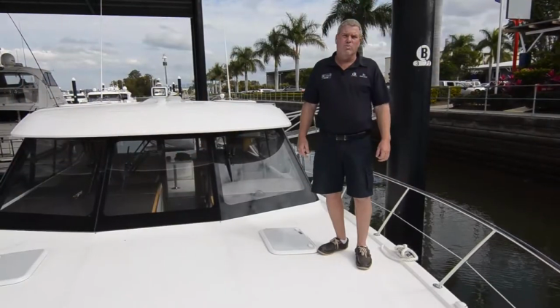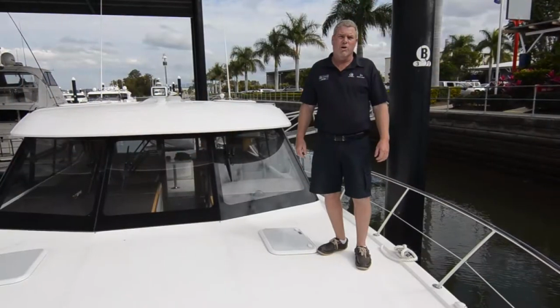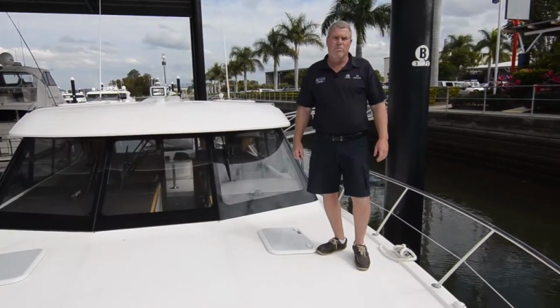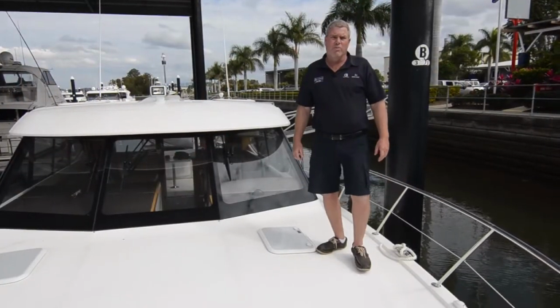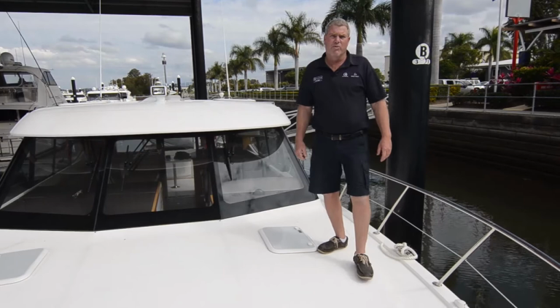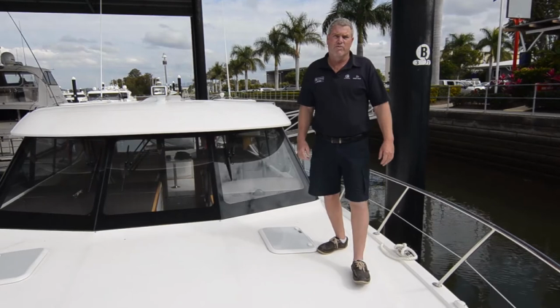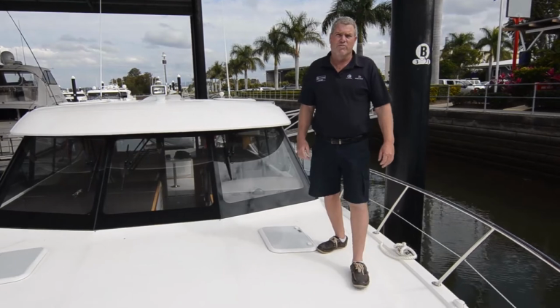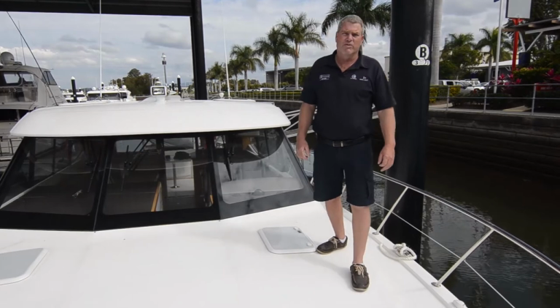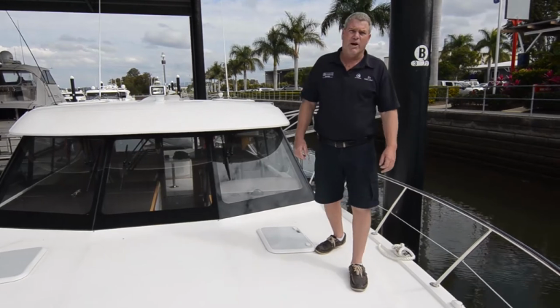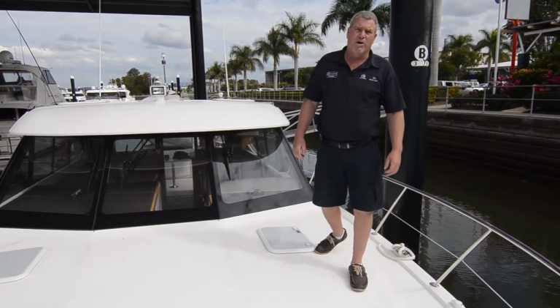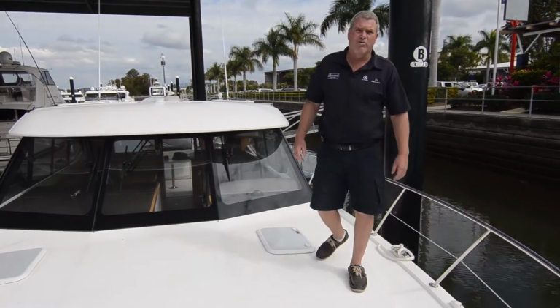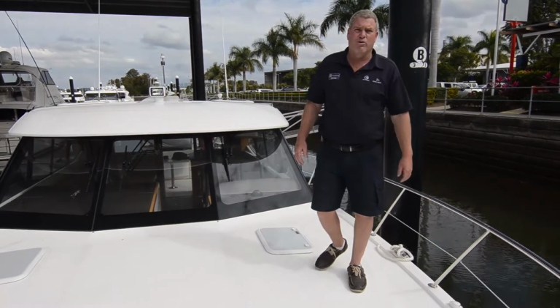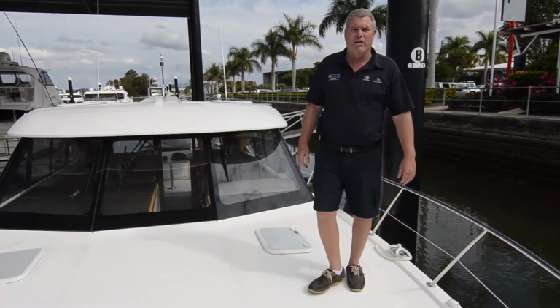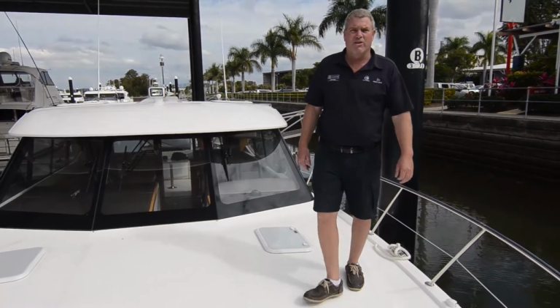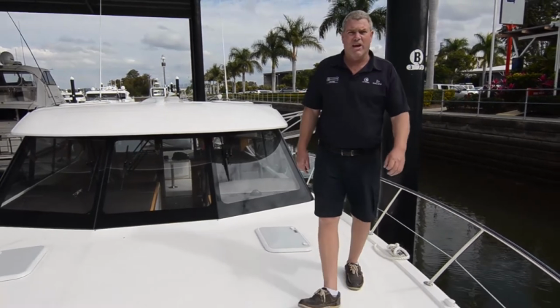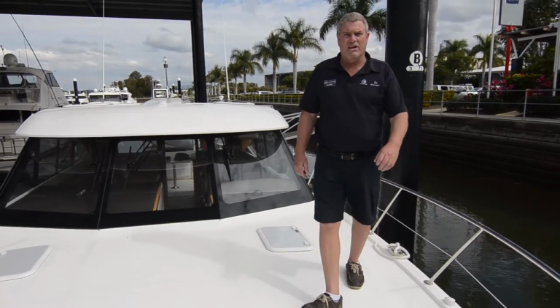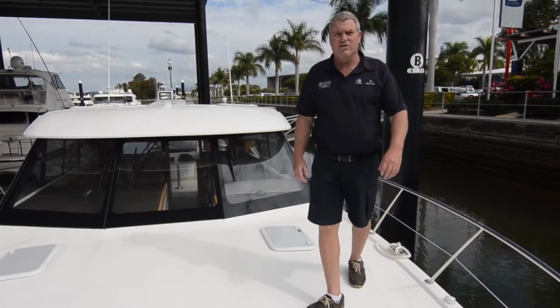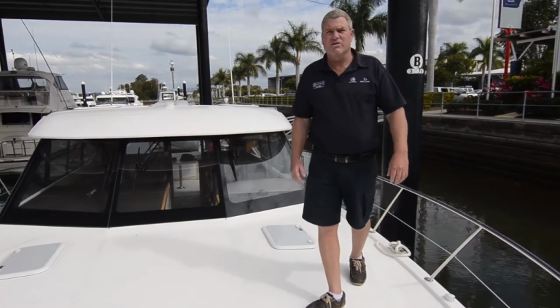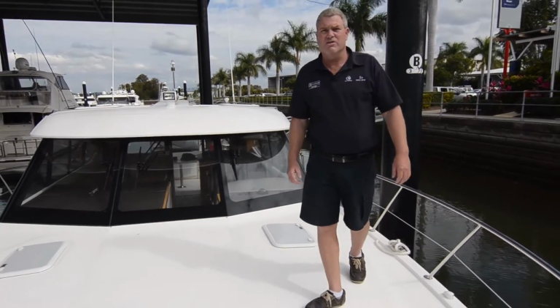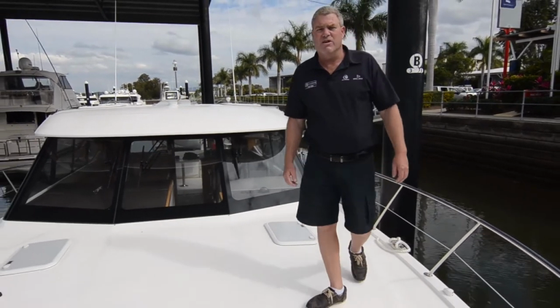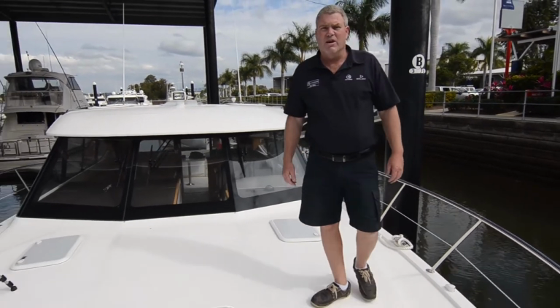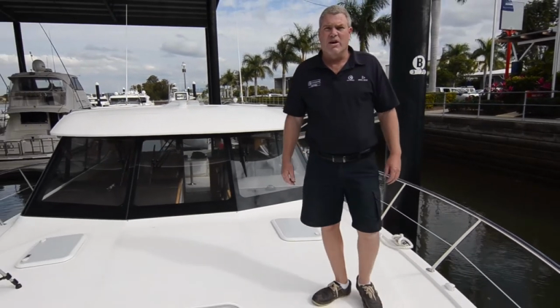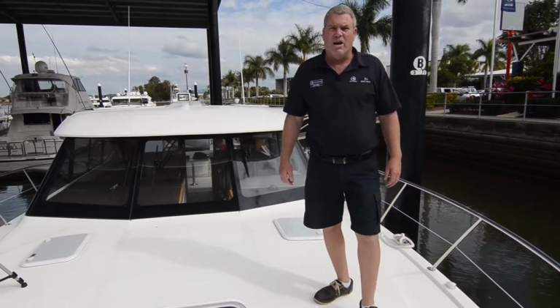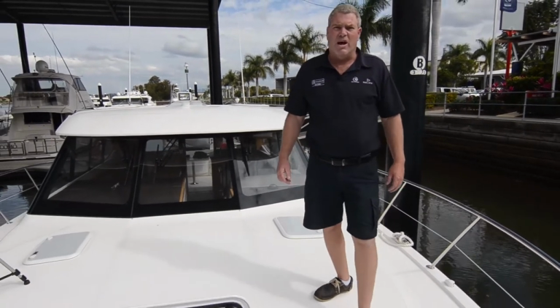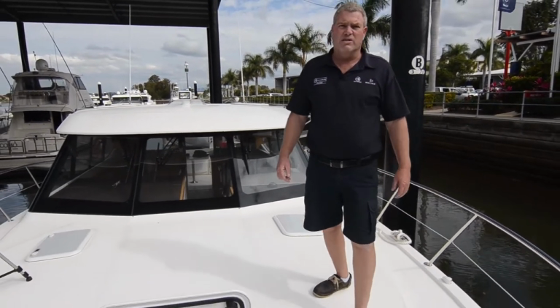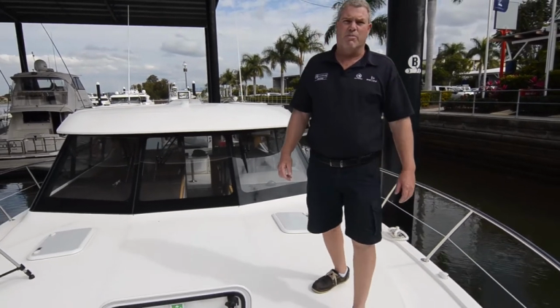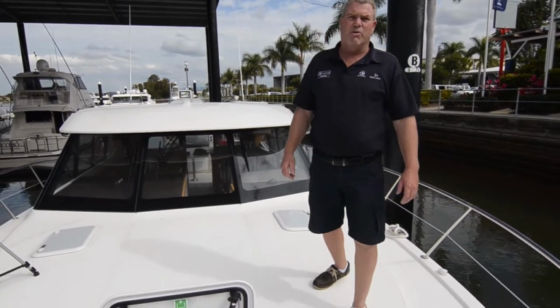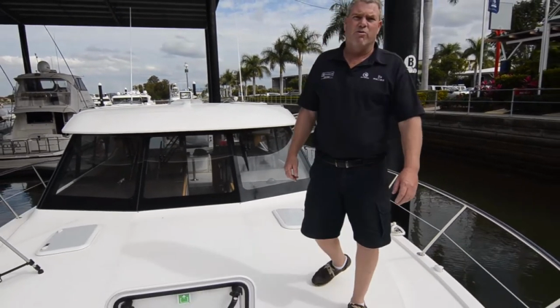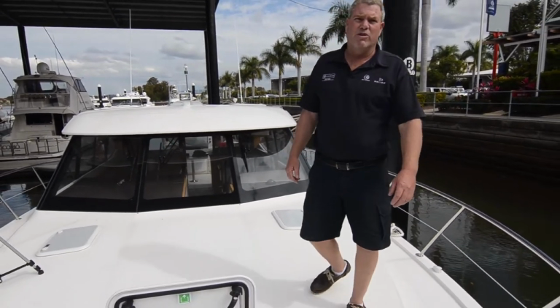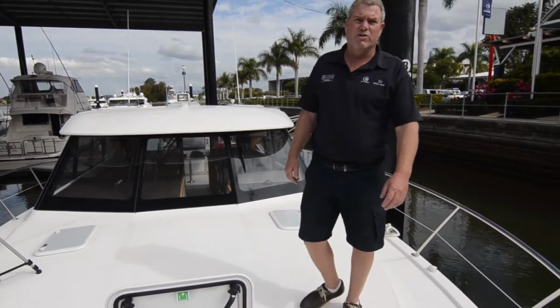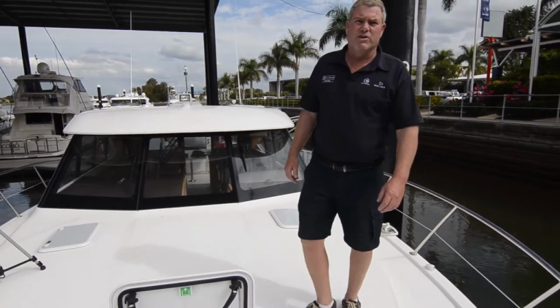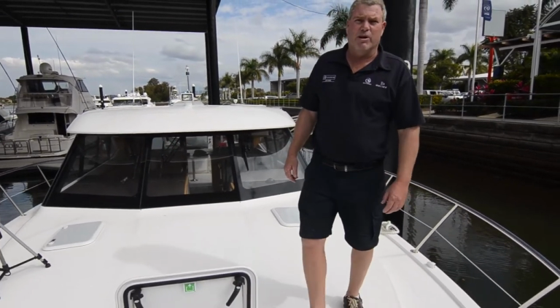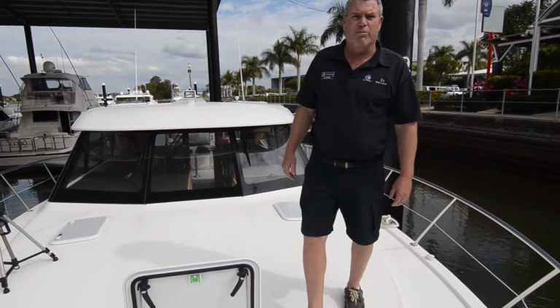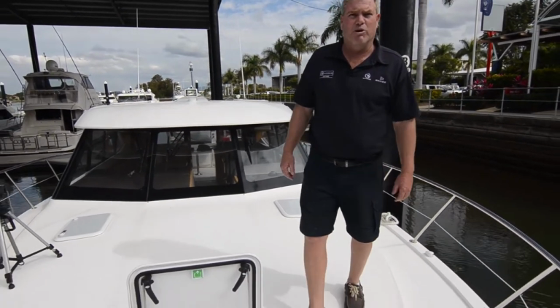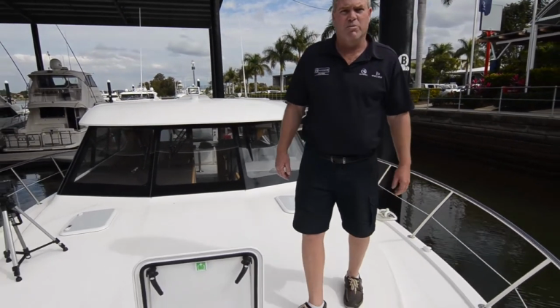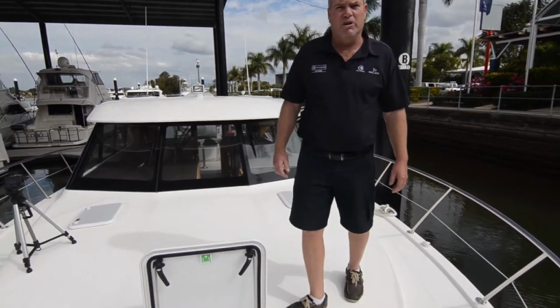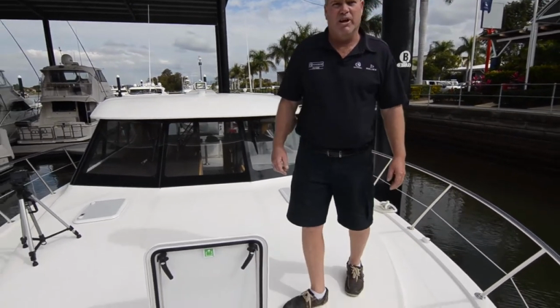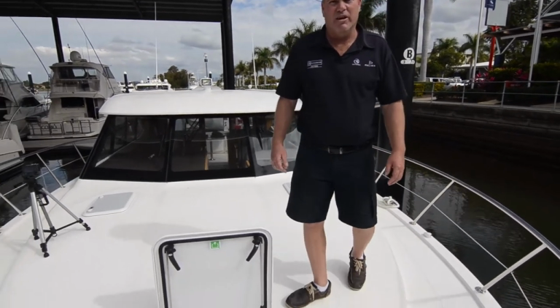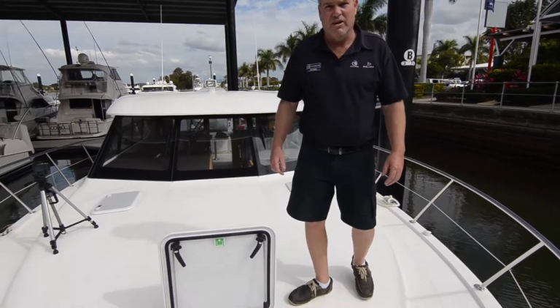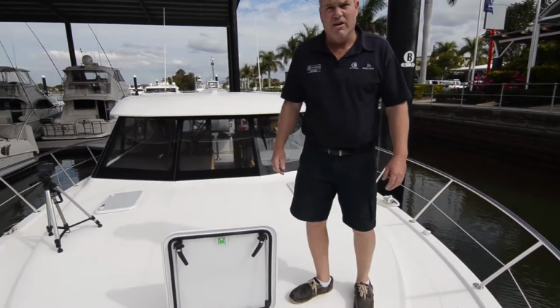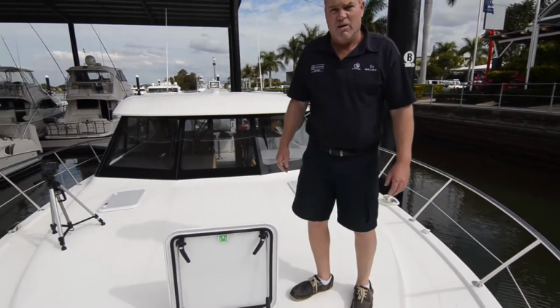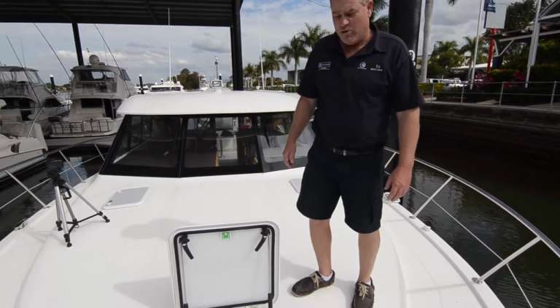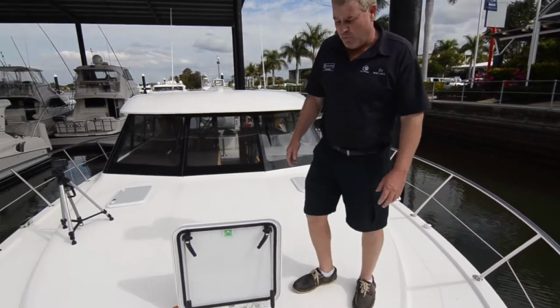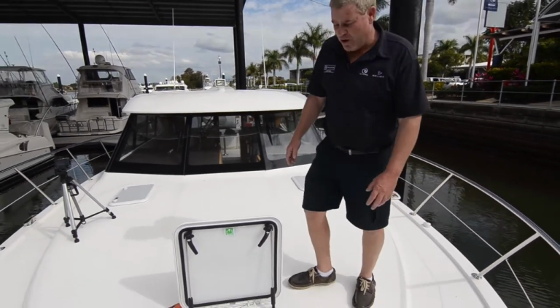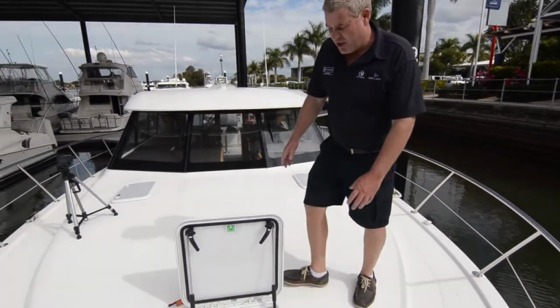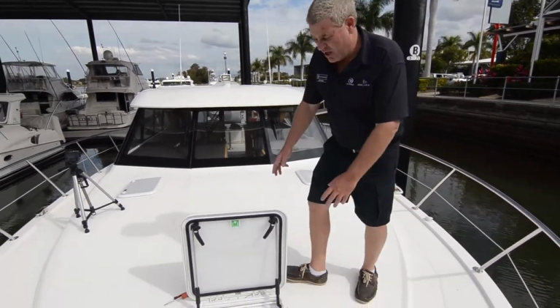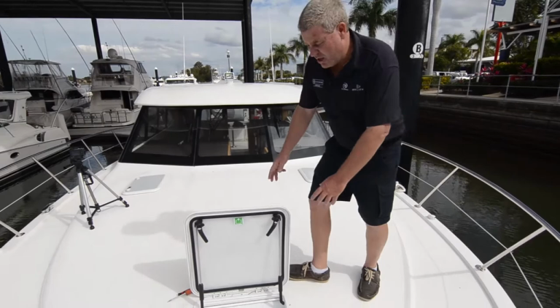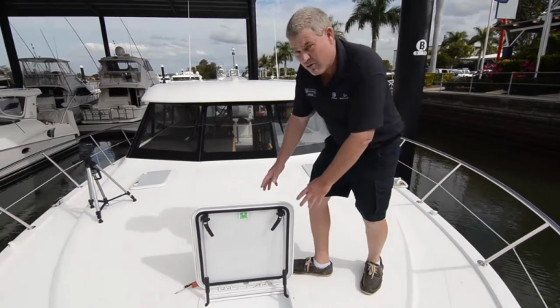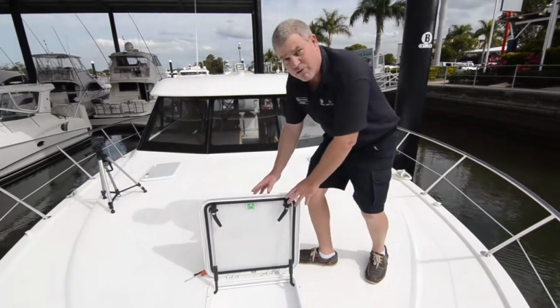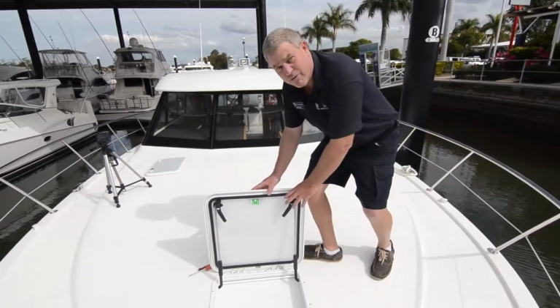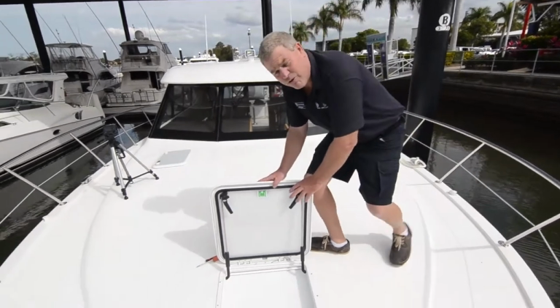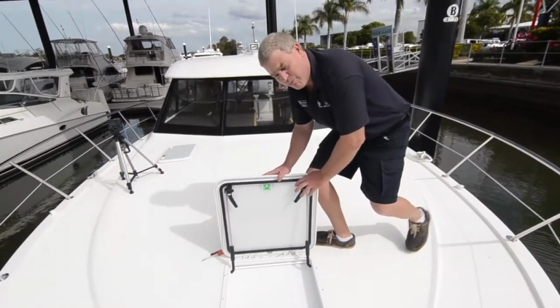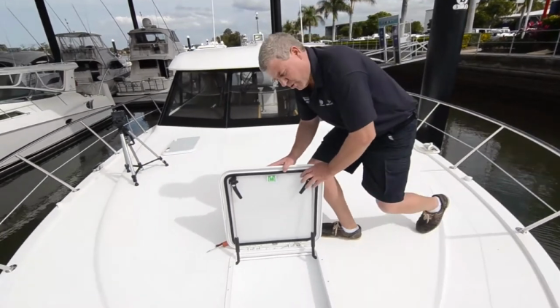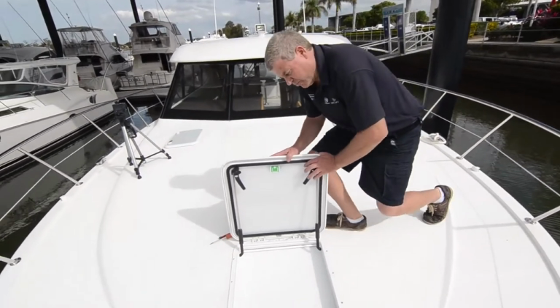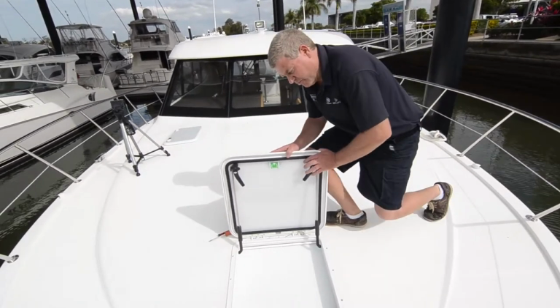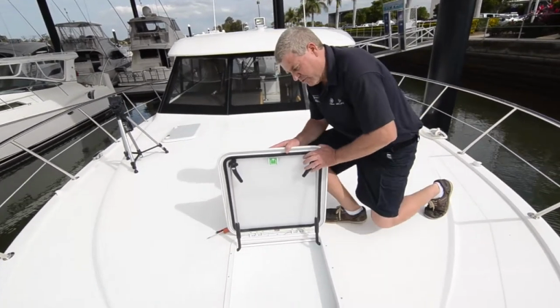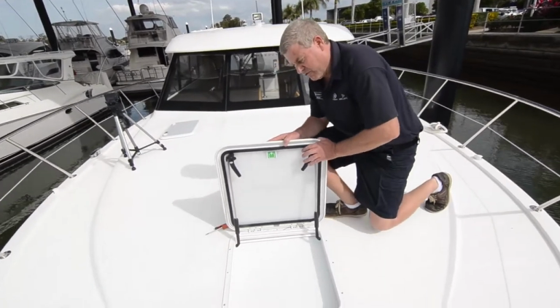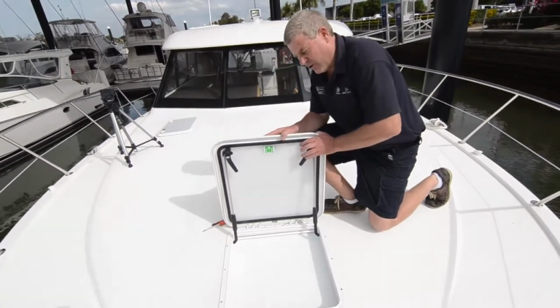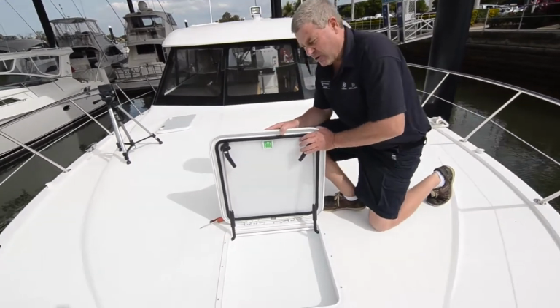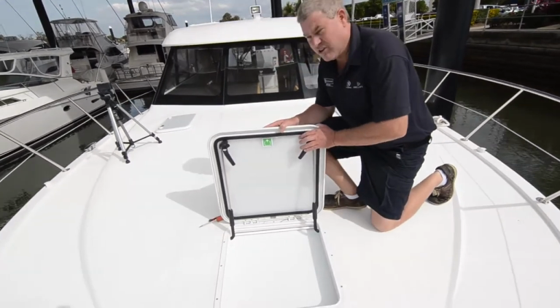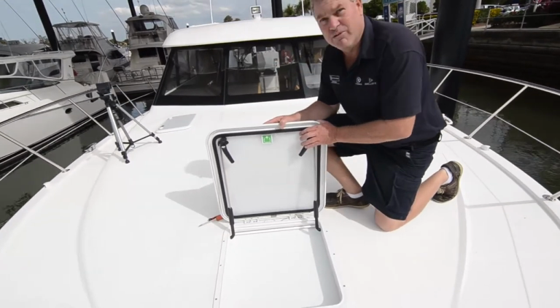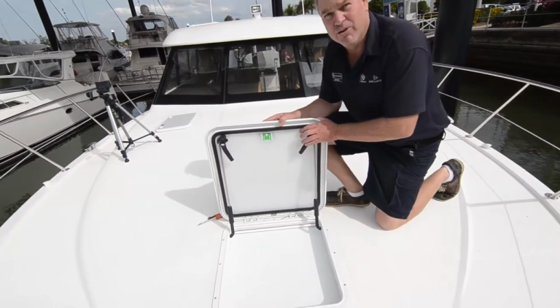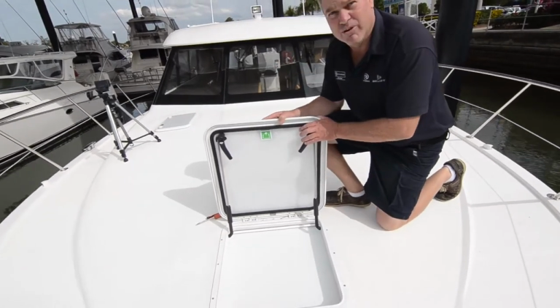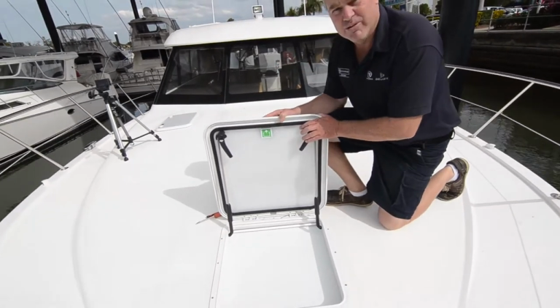Welcome aboard. Today we're going to talk about deck hatches and some of the reasons they can possibly leak. We've got one here that's got a few problems, so let's have a look.